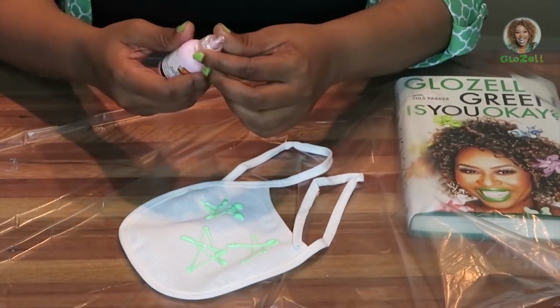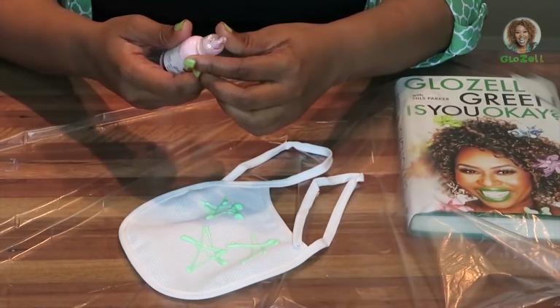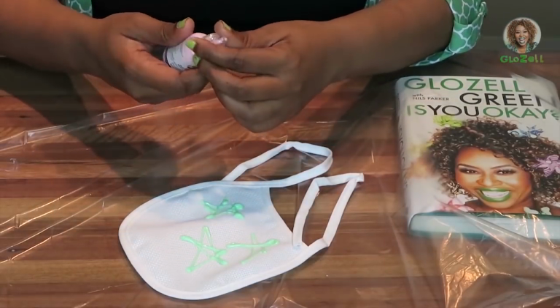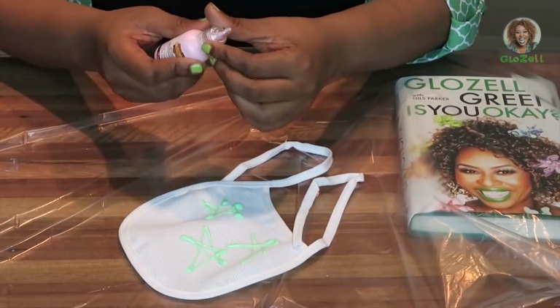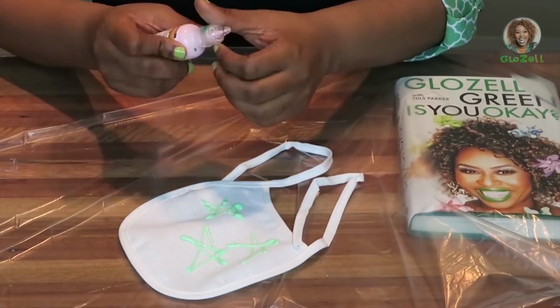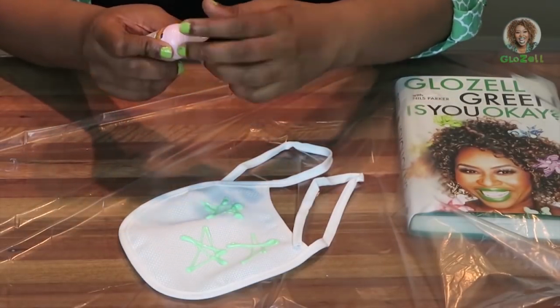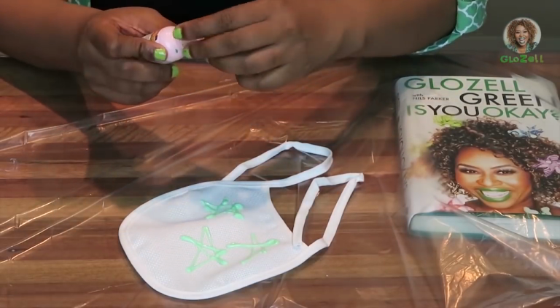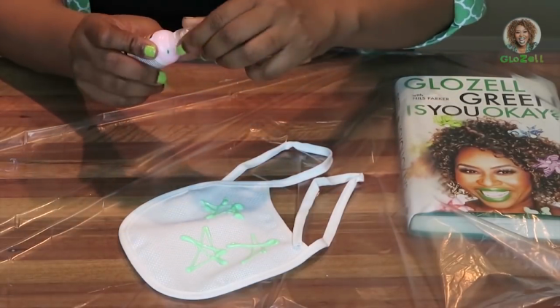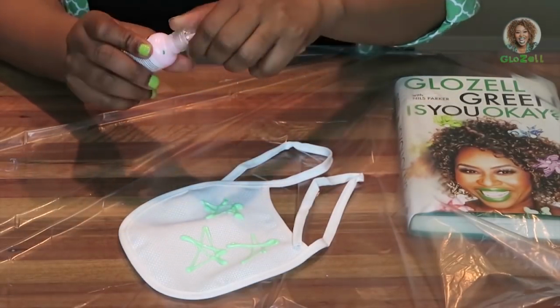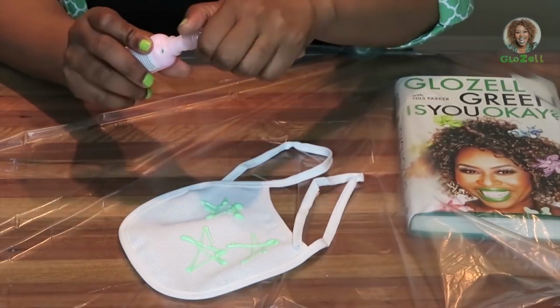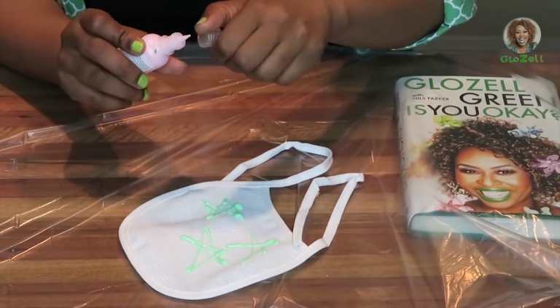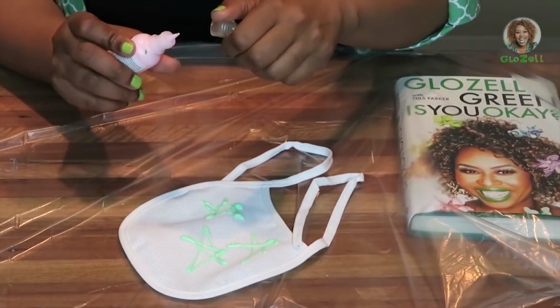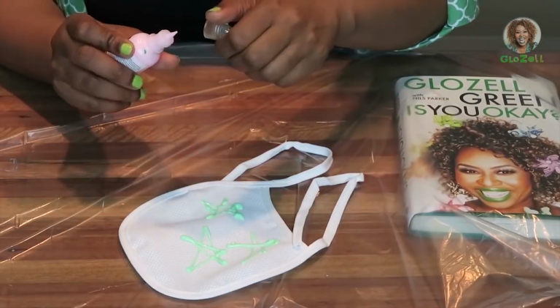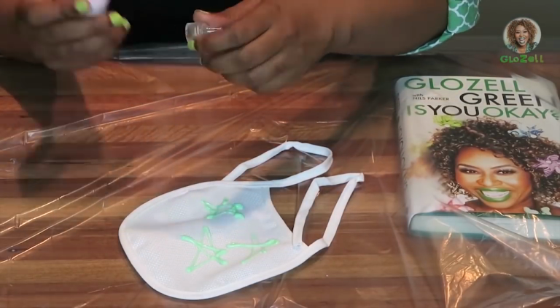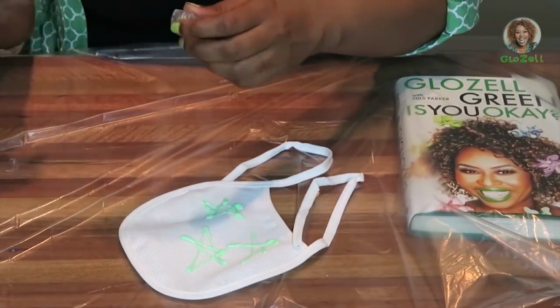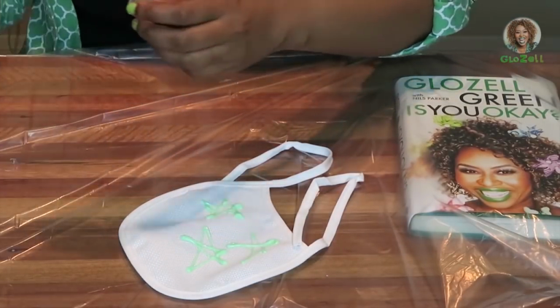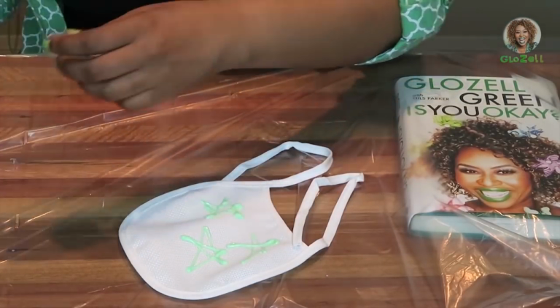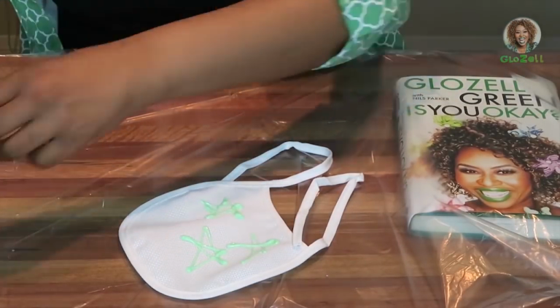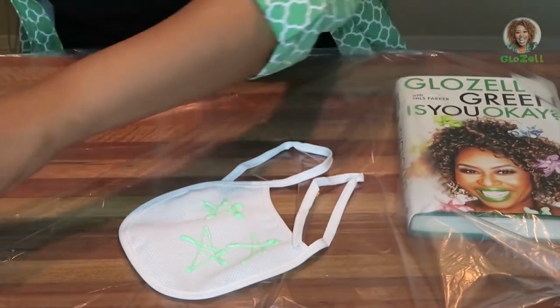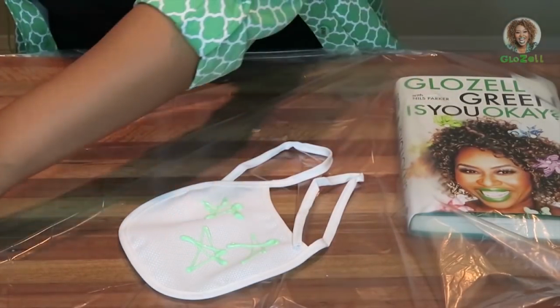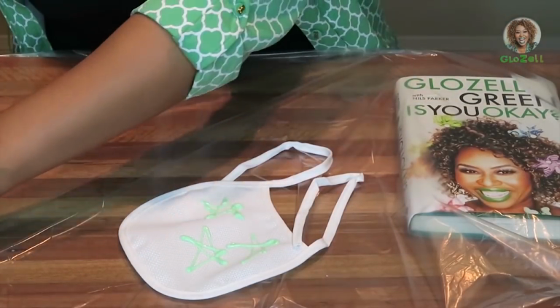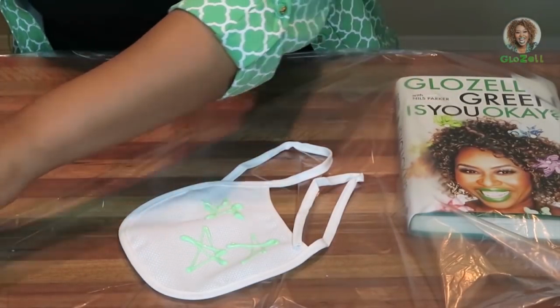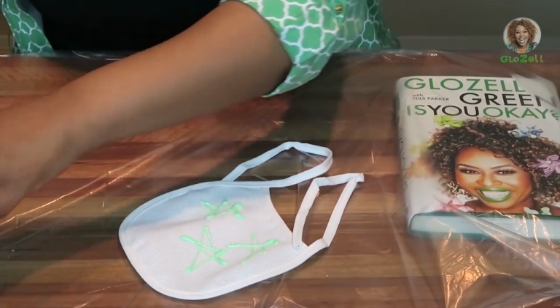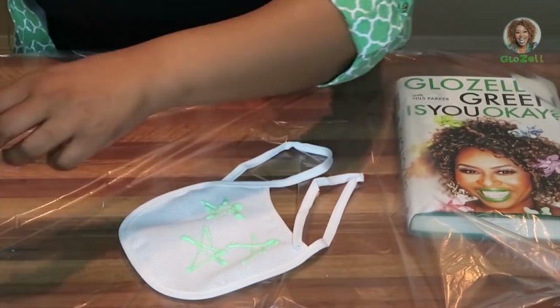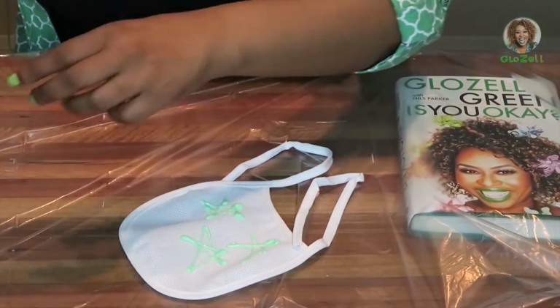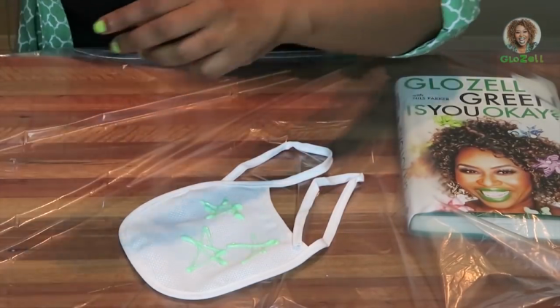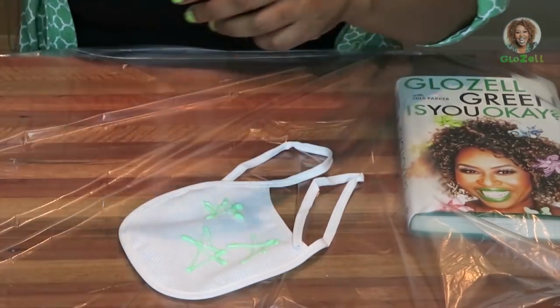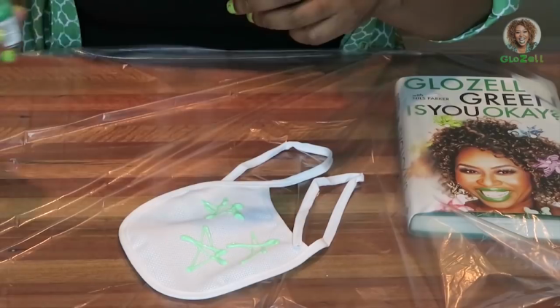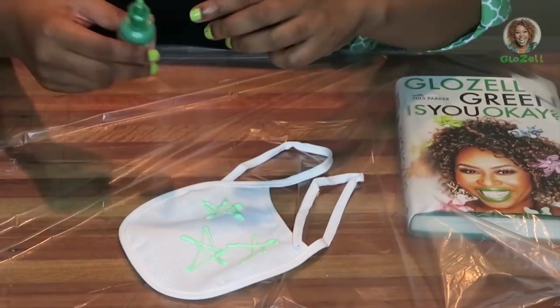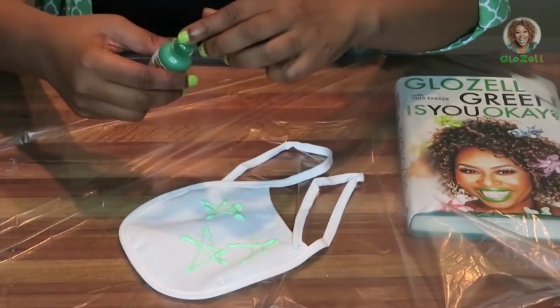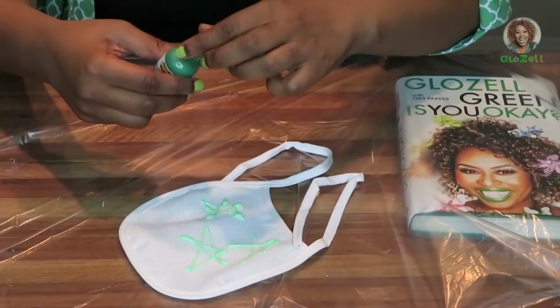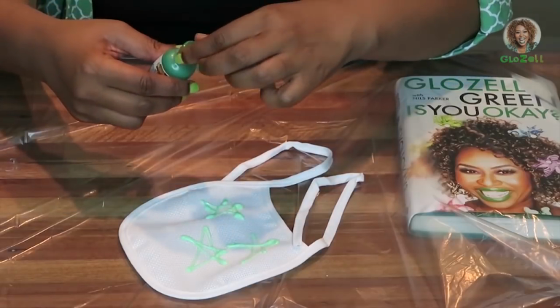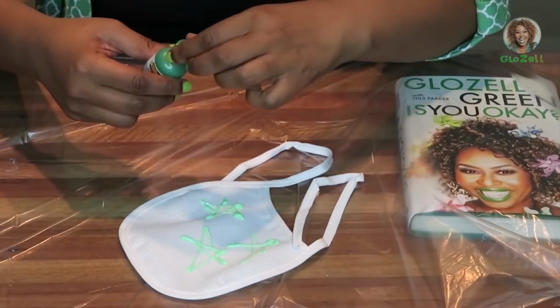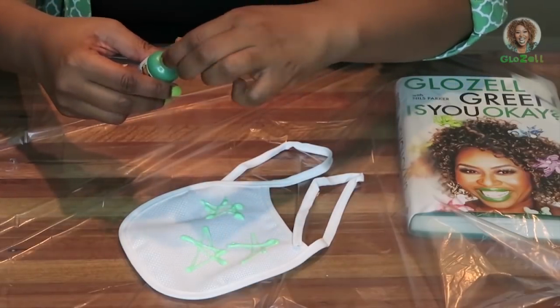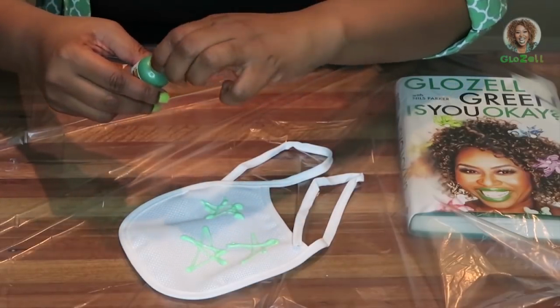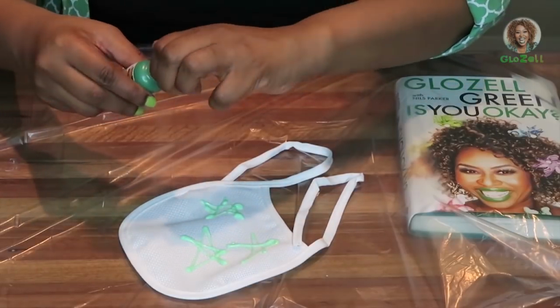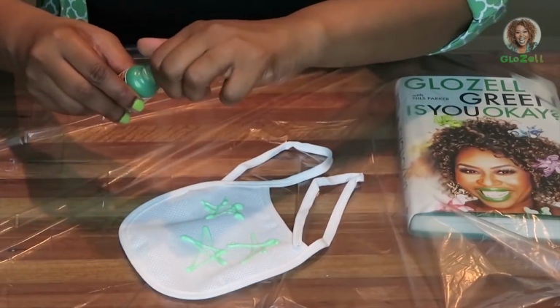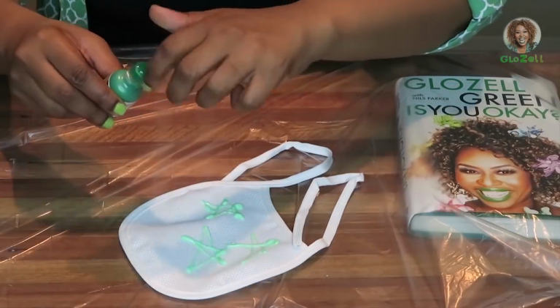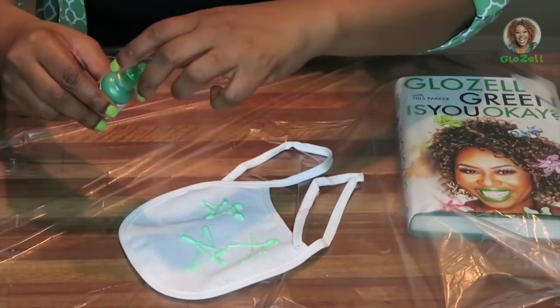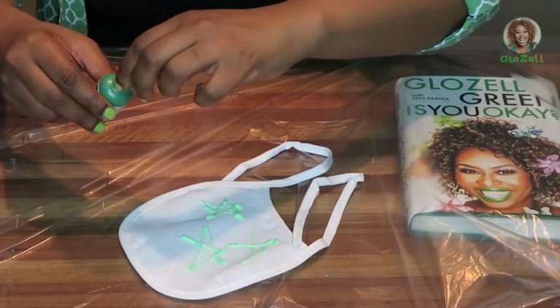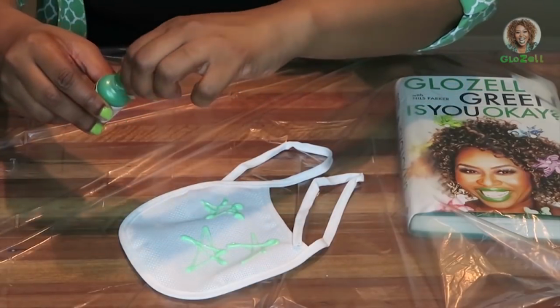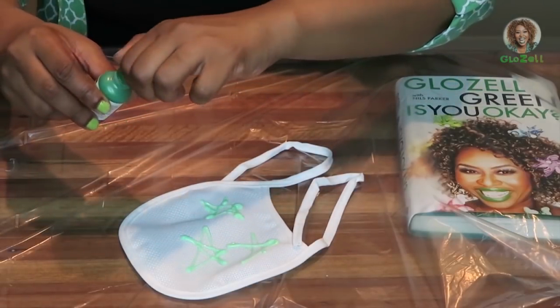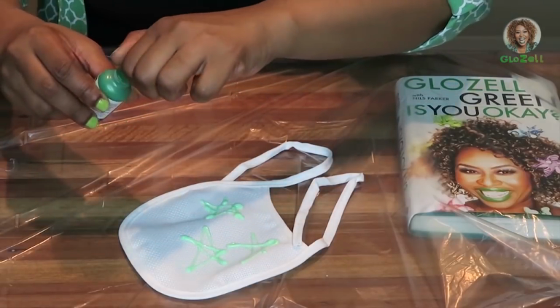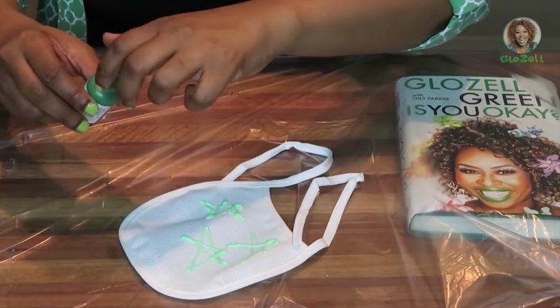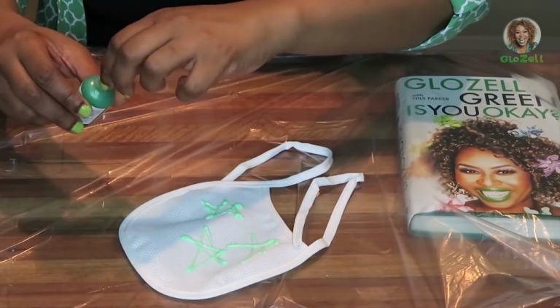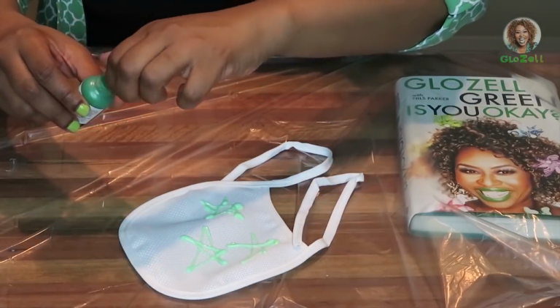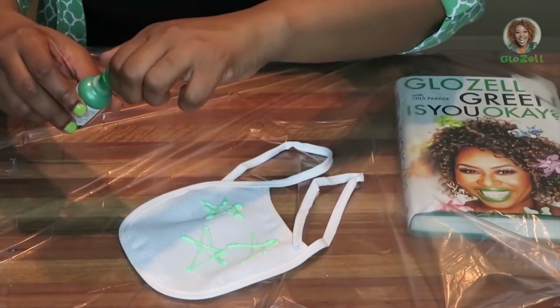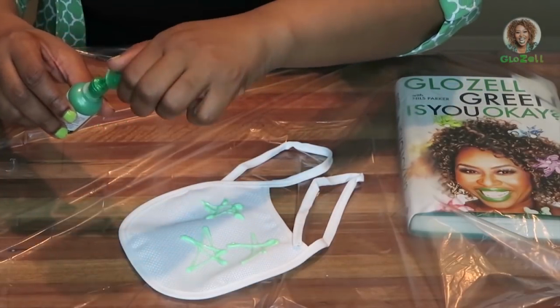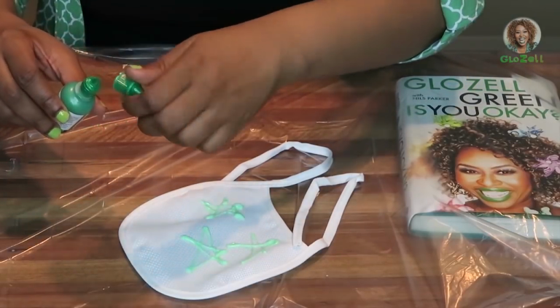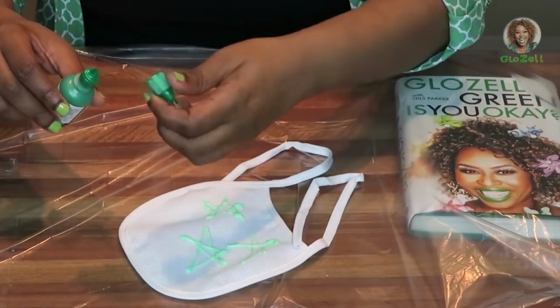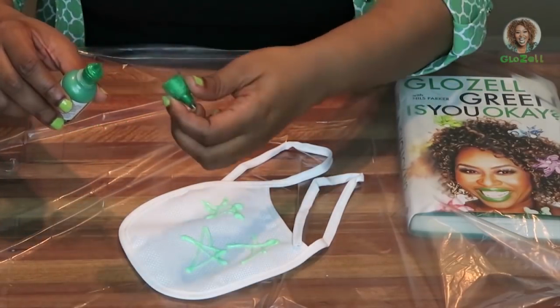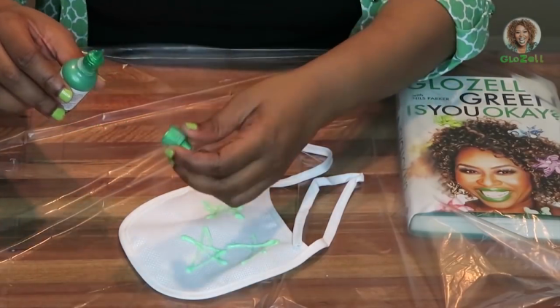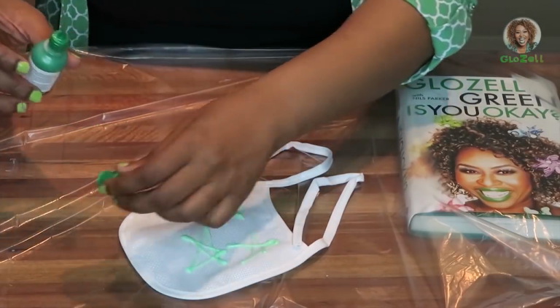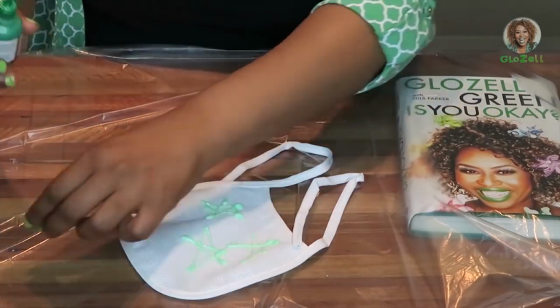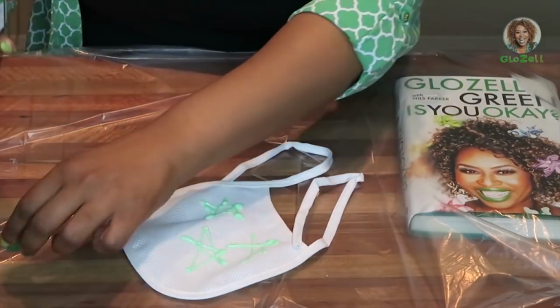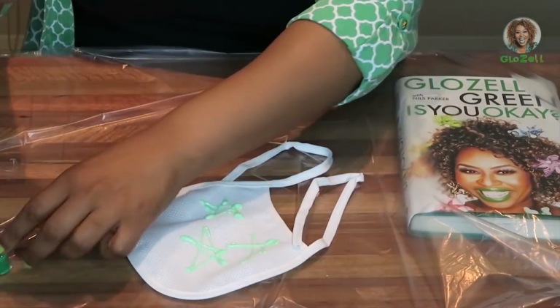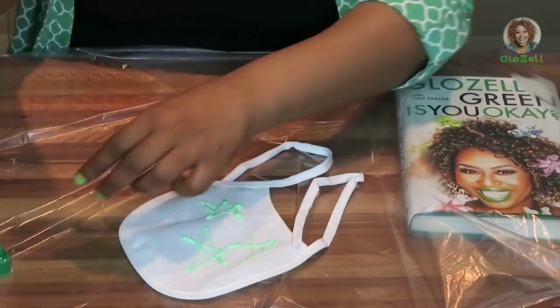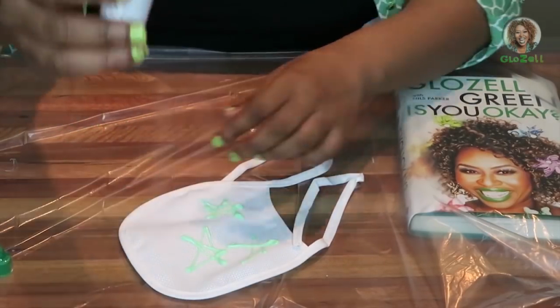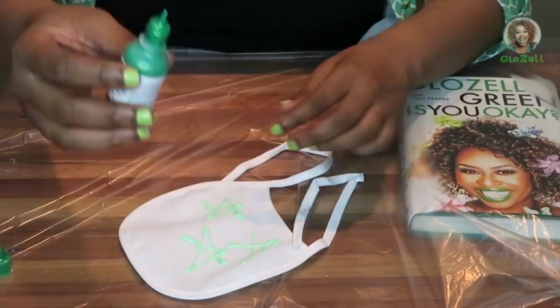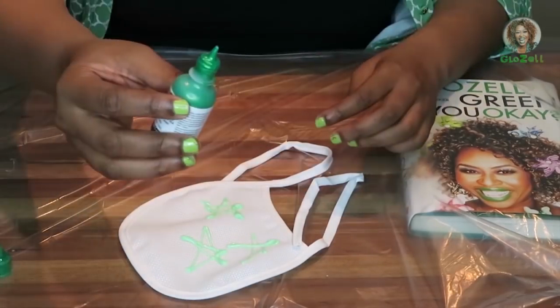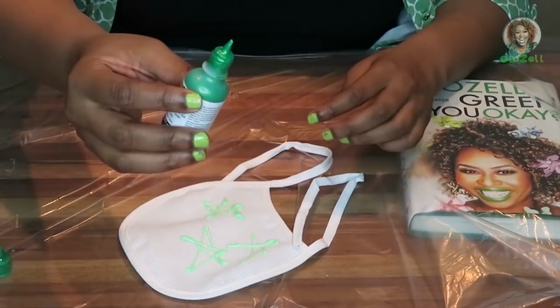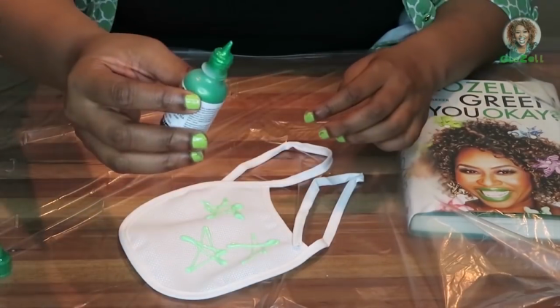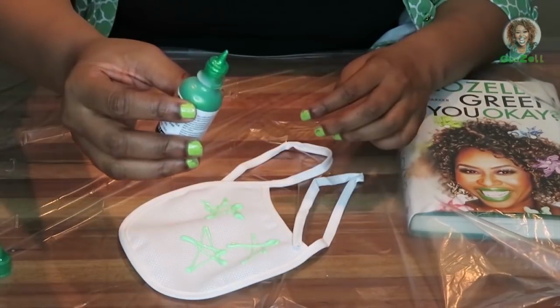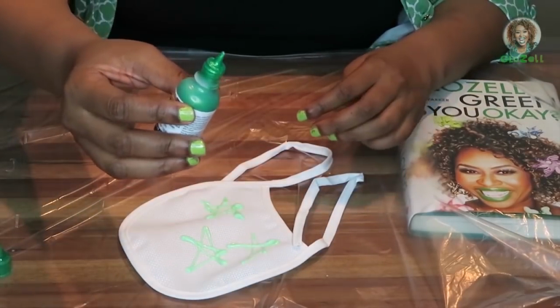Is it? Is it a top to come? Back to the dark green.